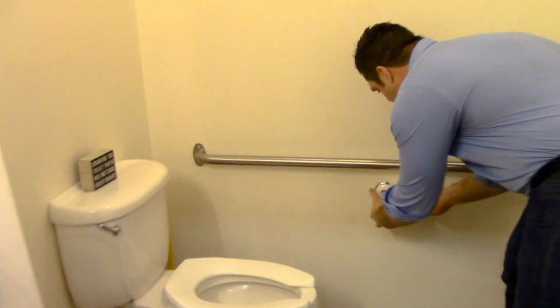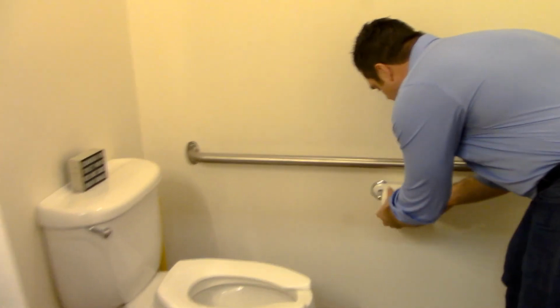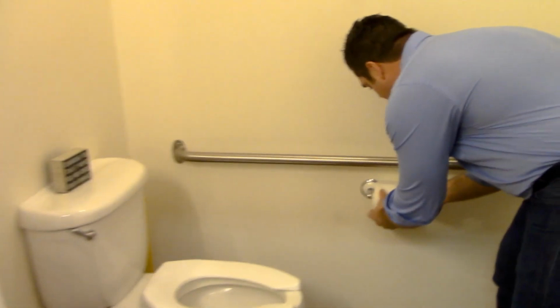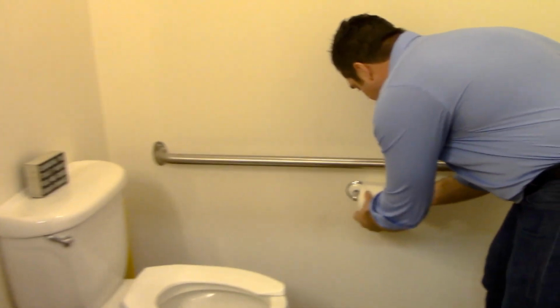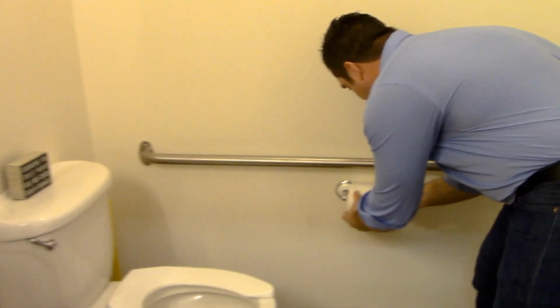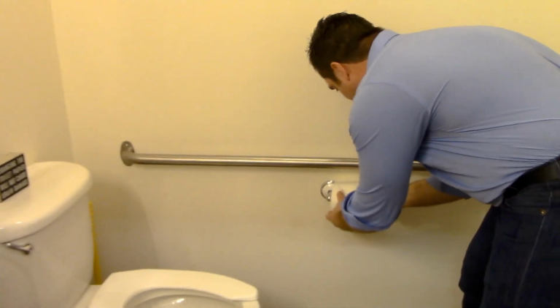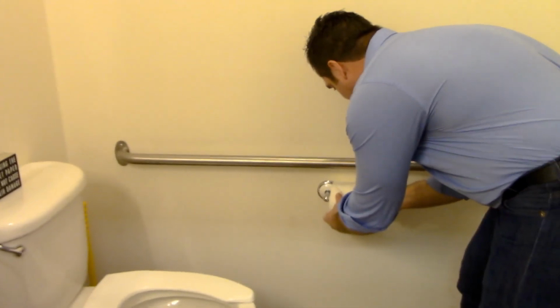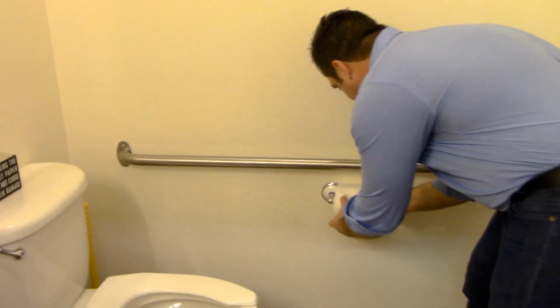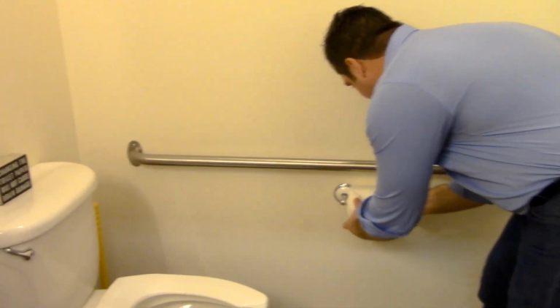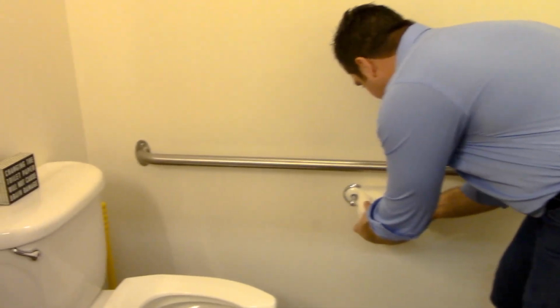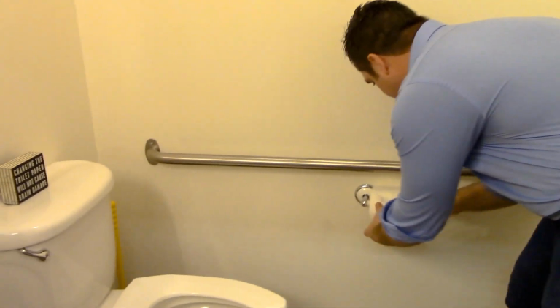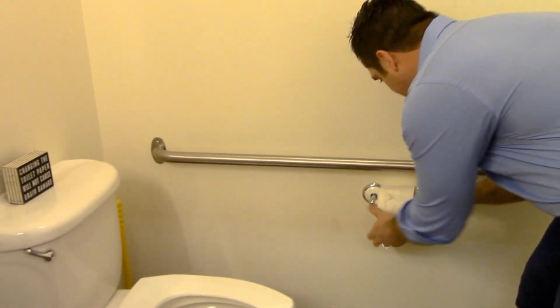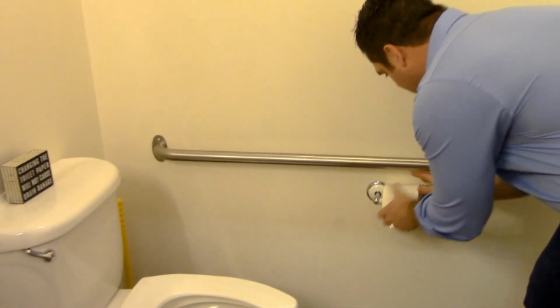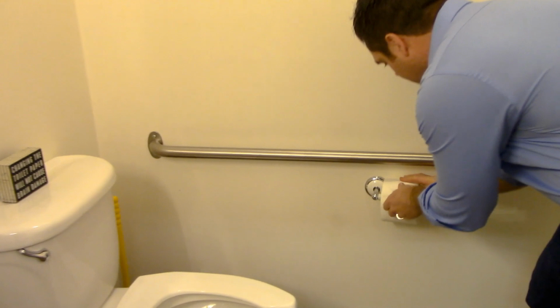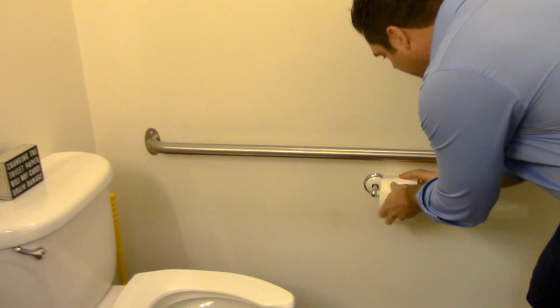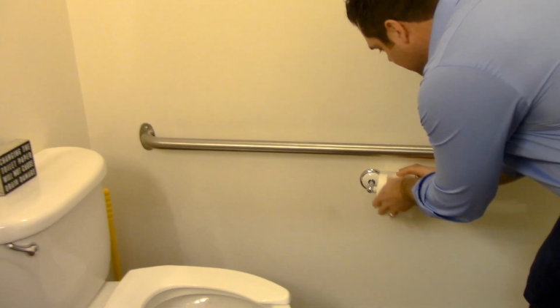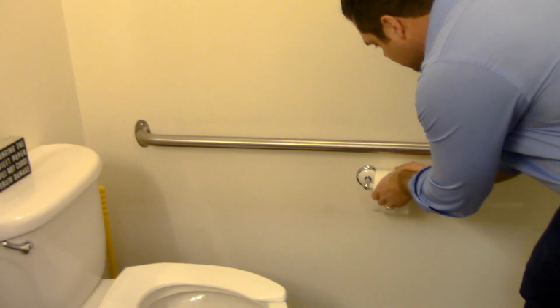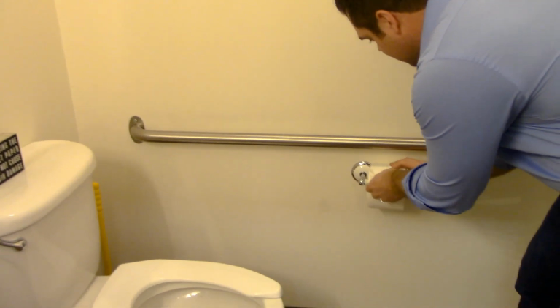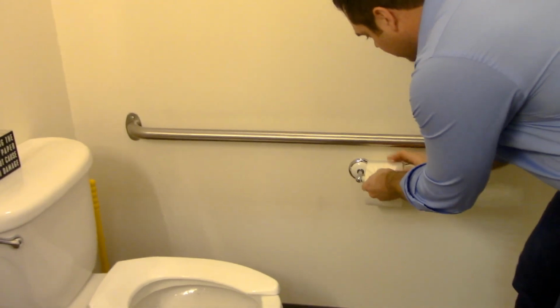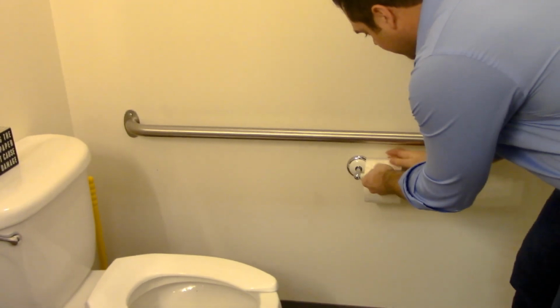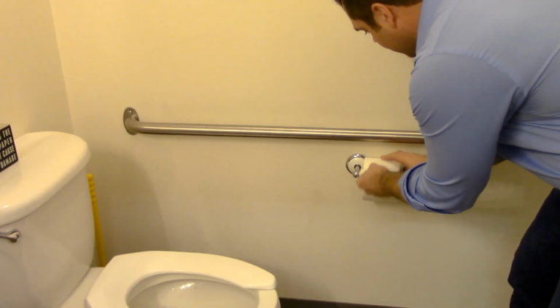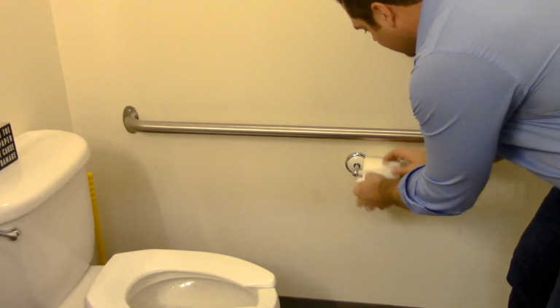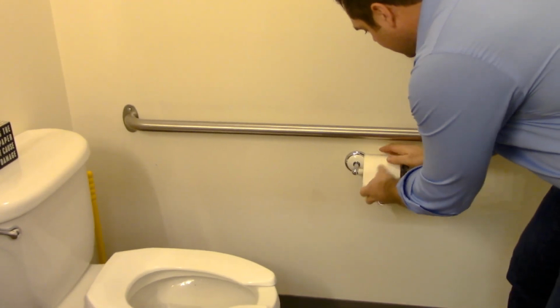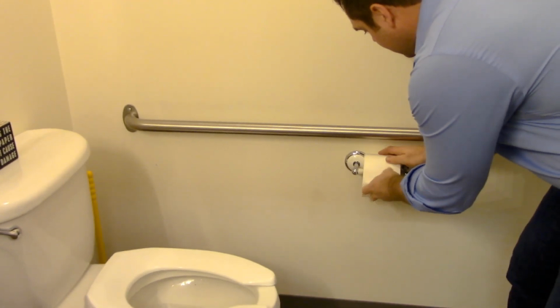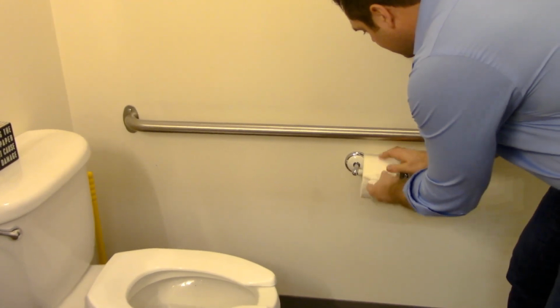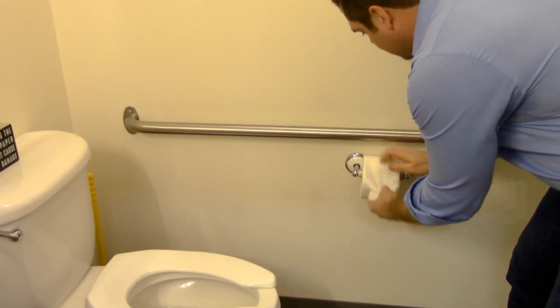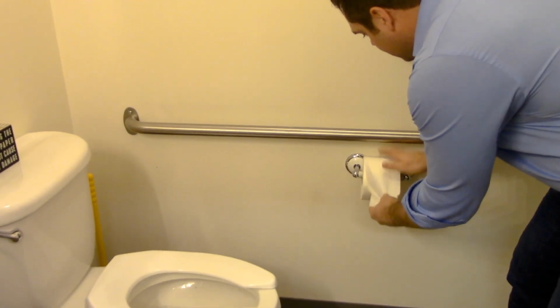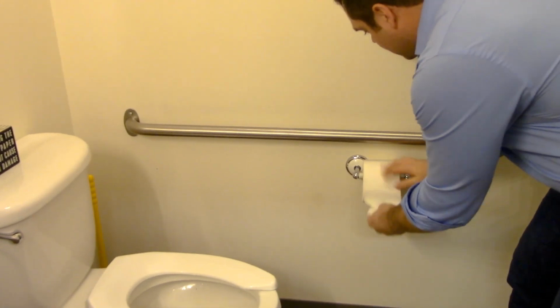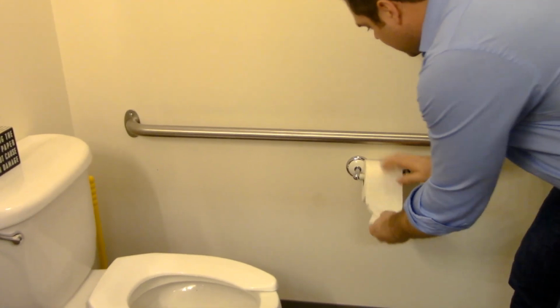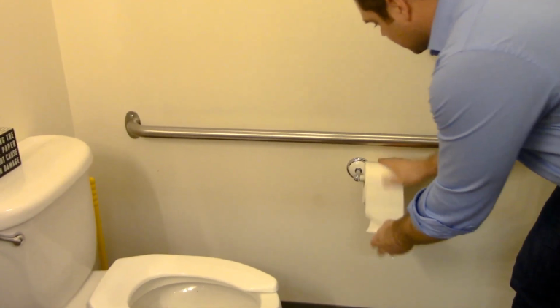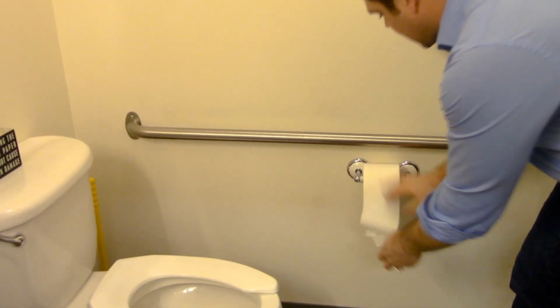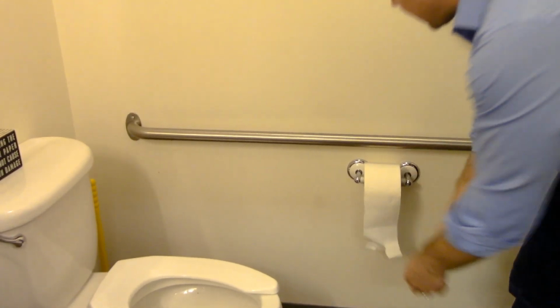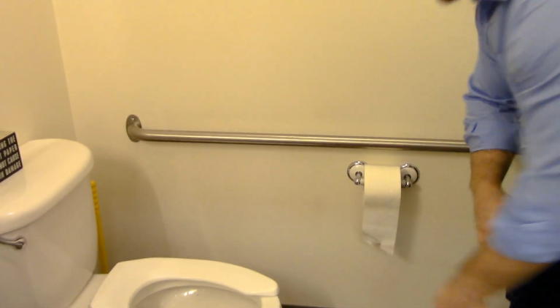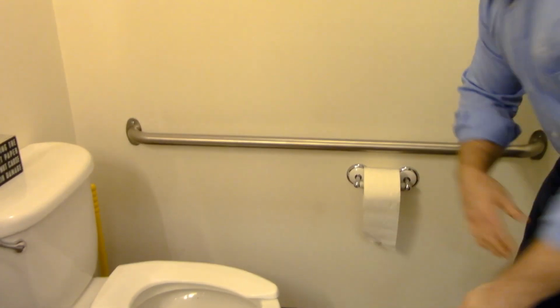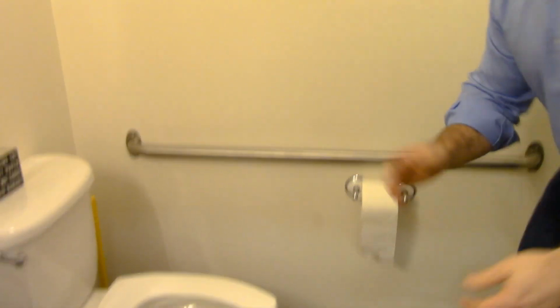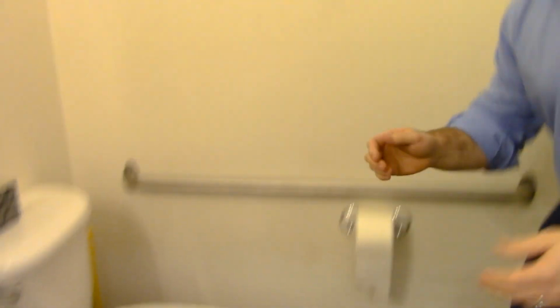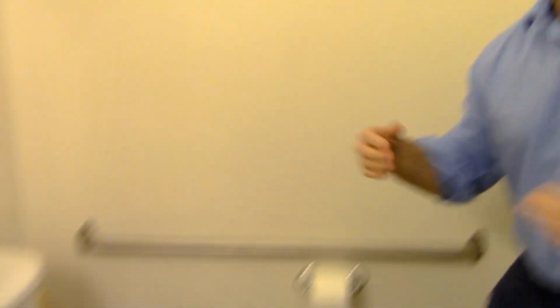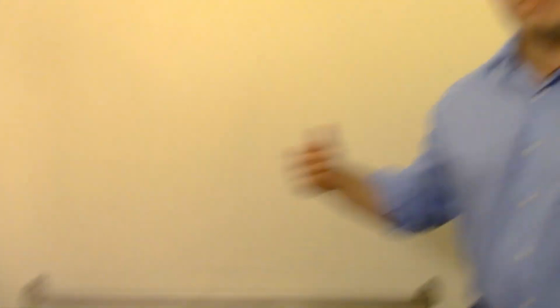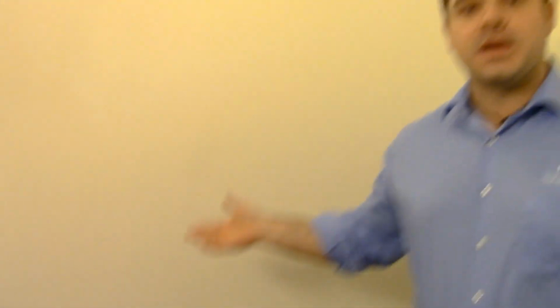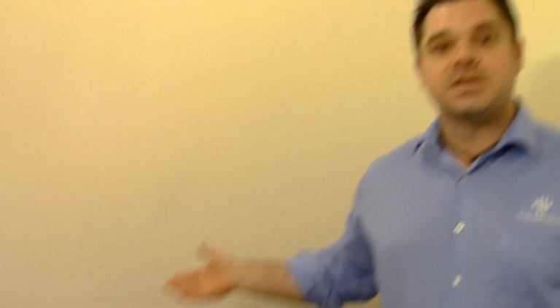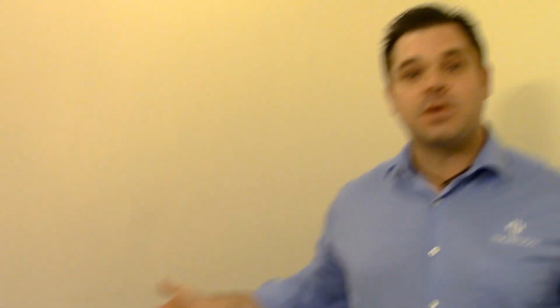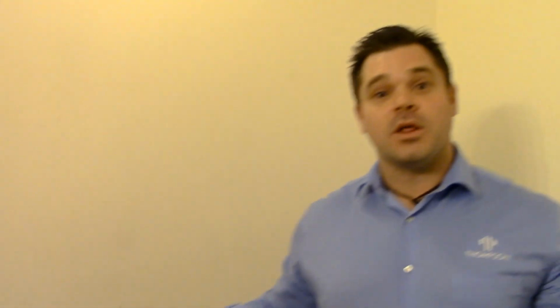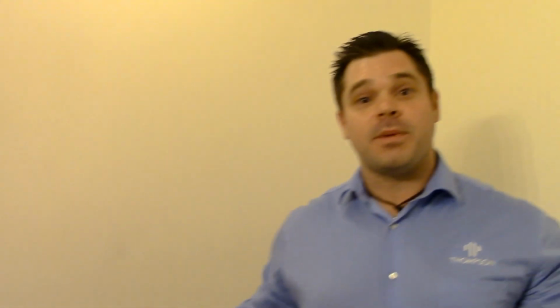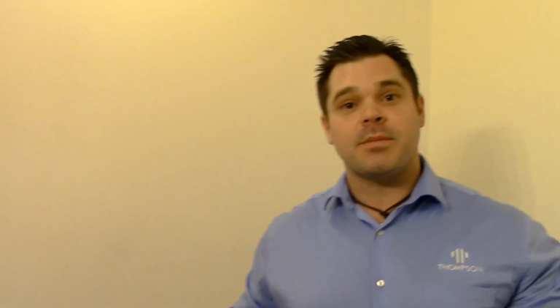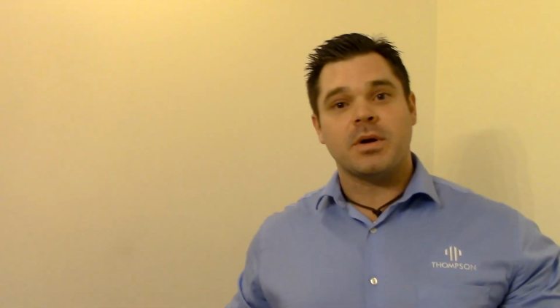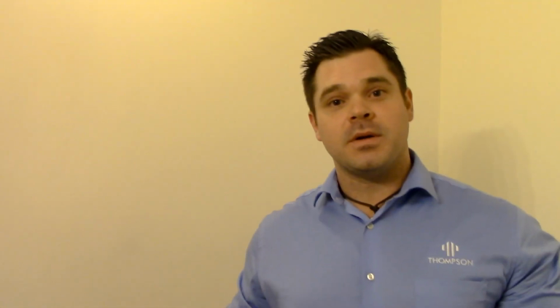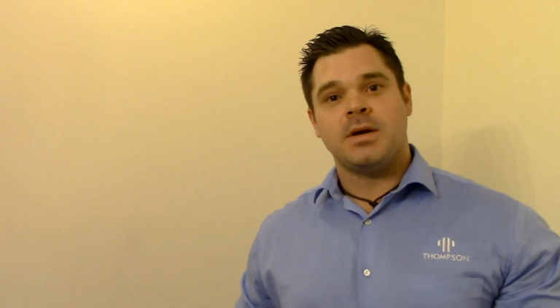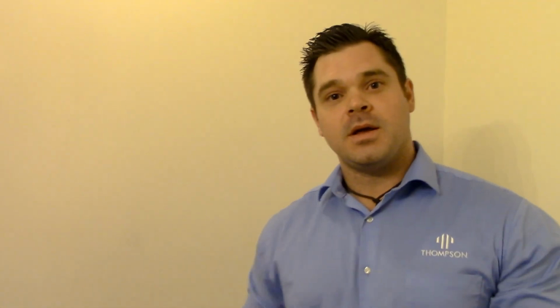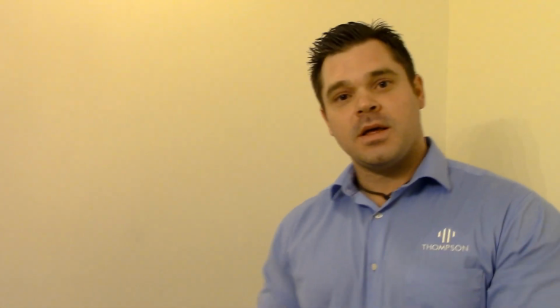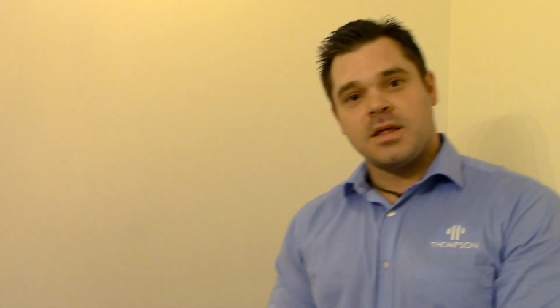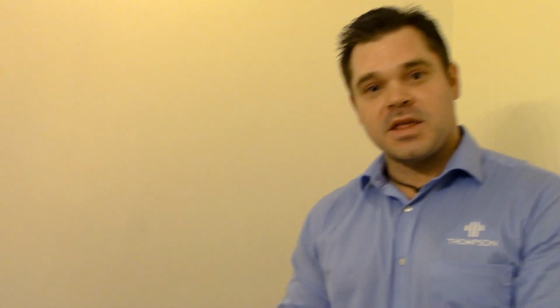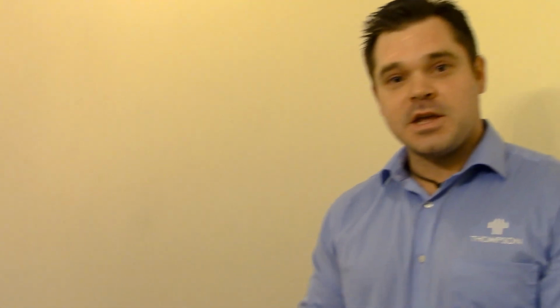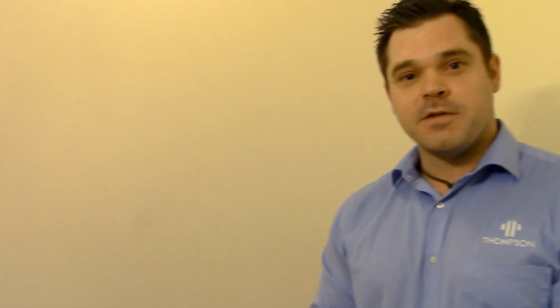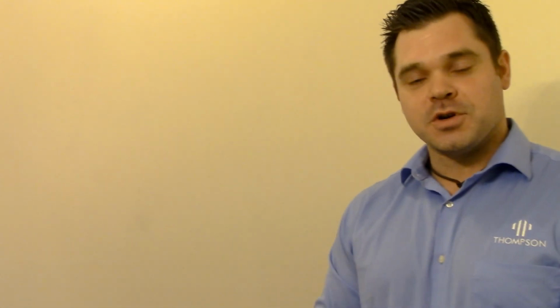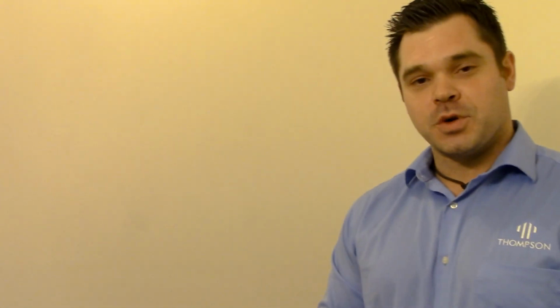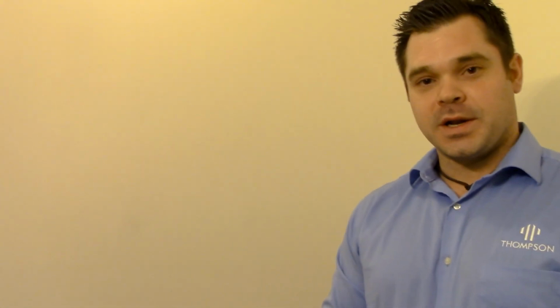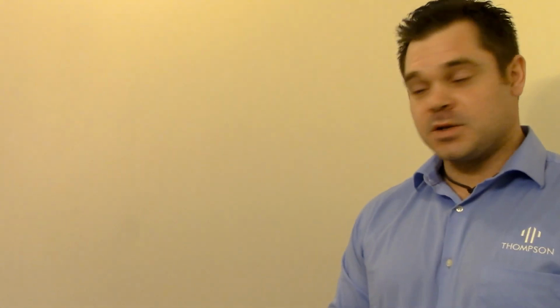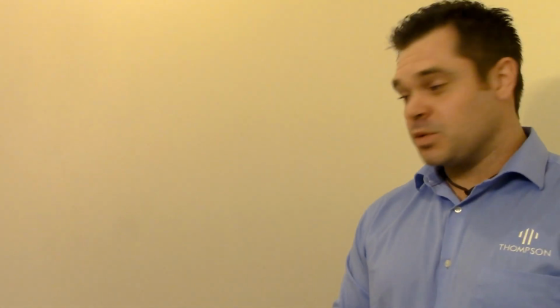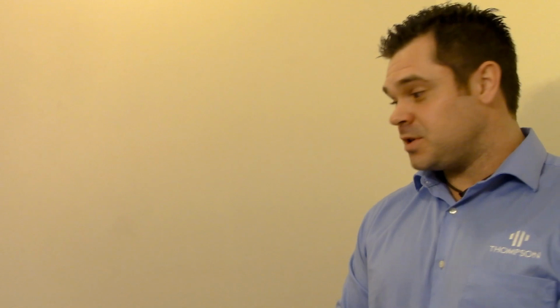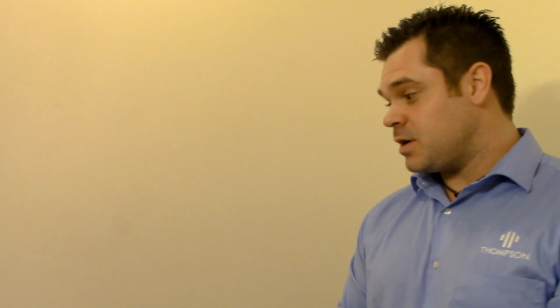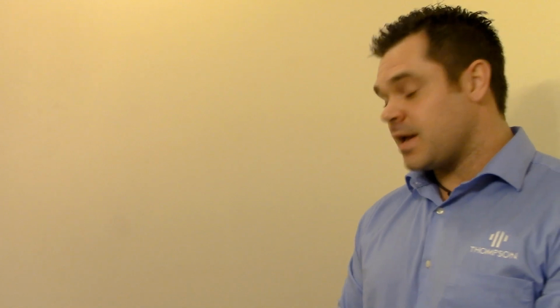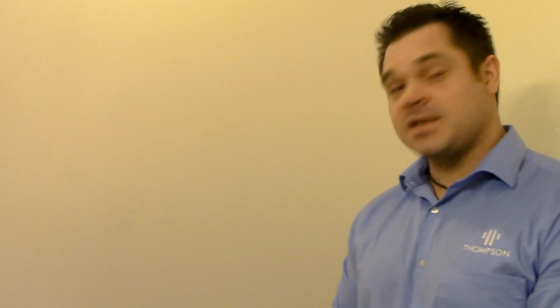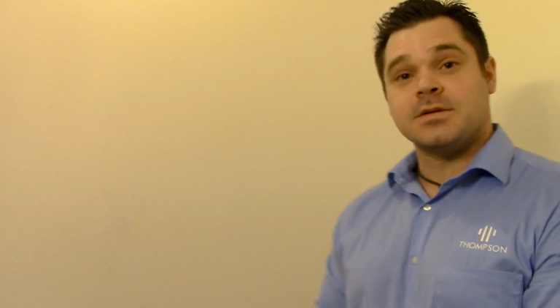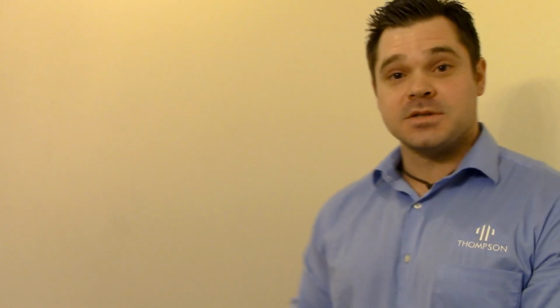And that, ladies and gentlemen, is how we replace toilet paper. Thank you for joining us. We'll see you next Tuesday.